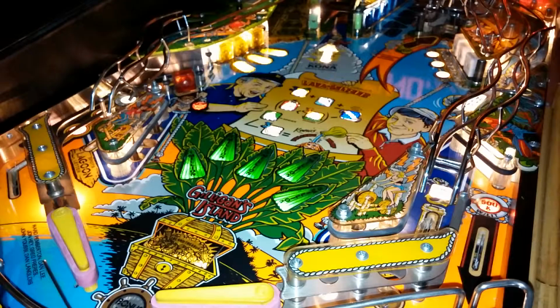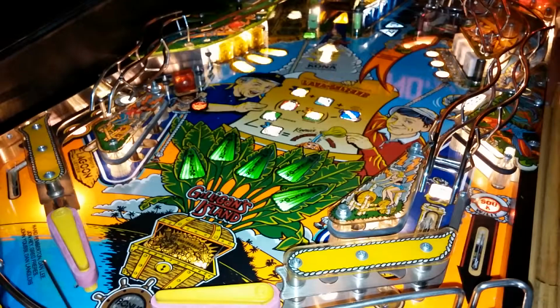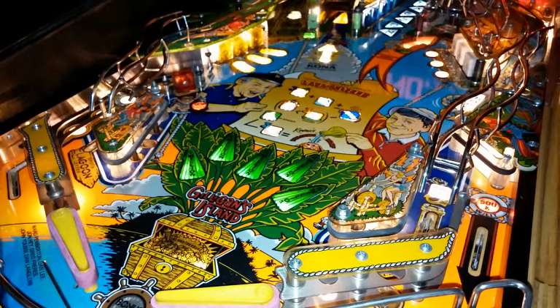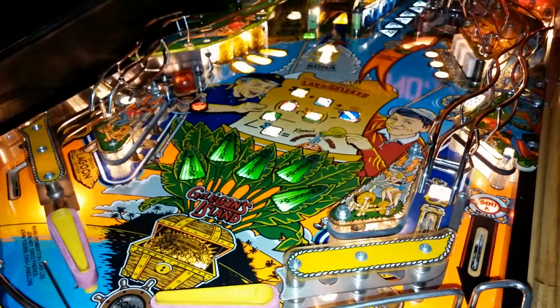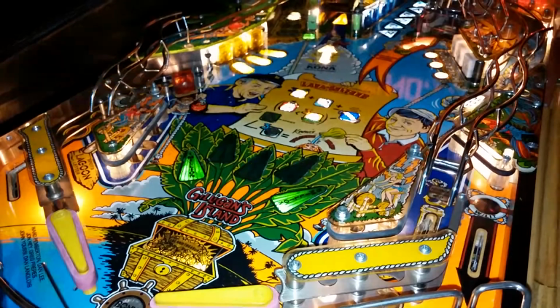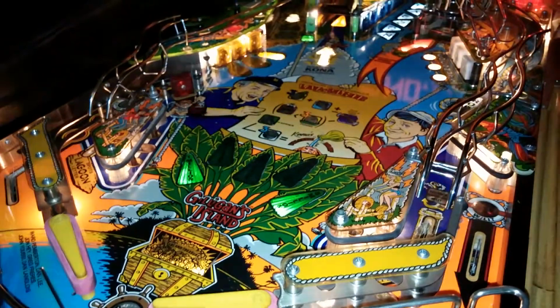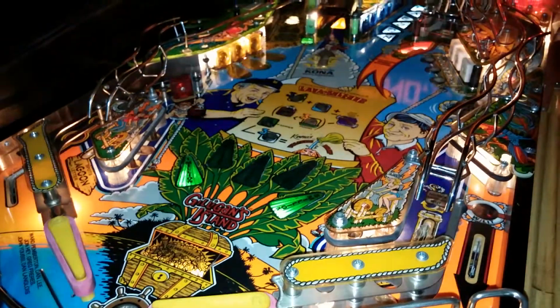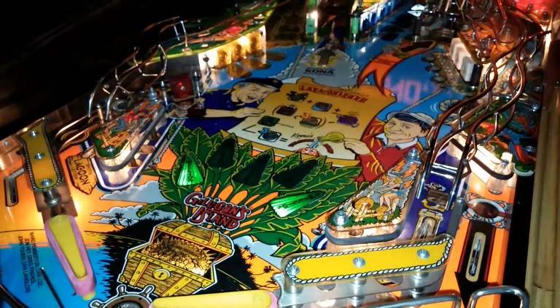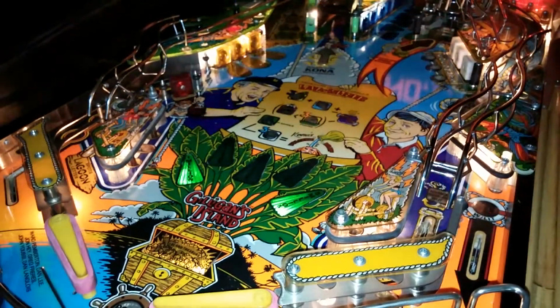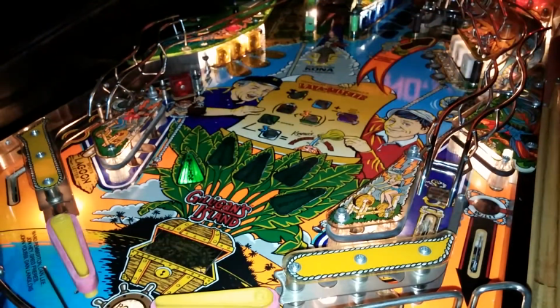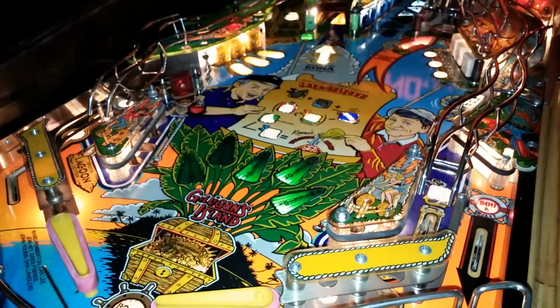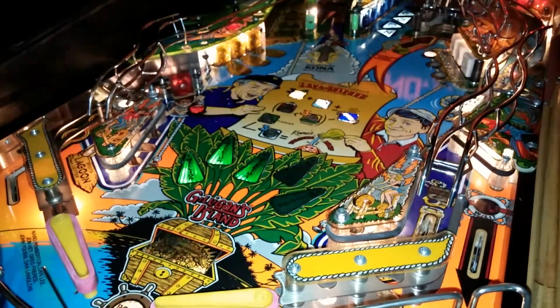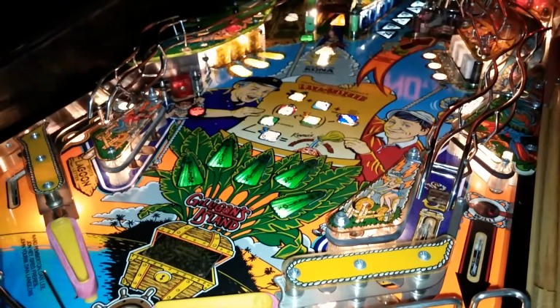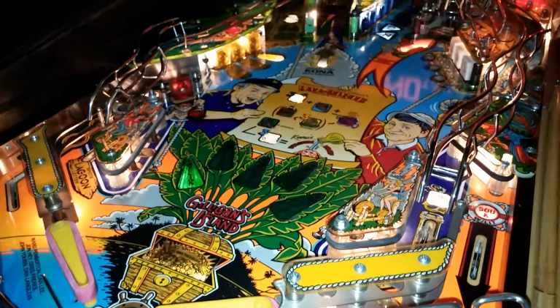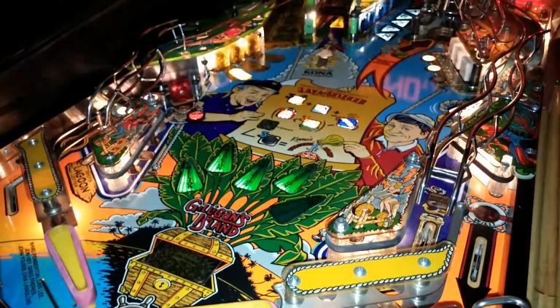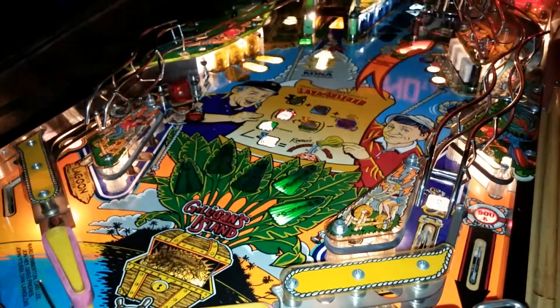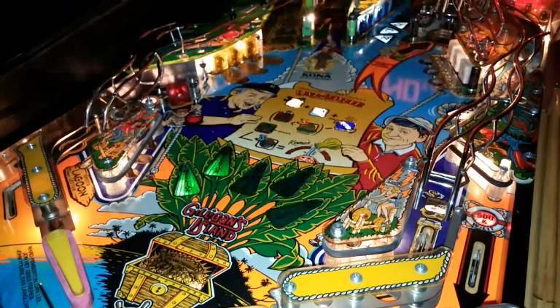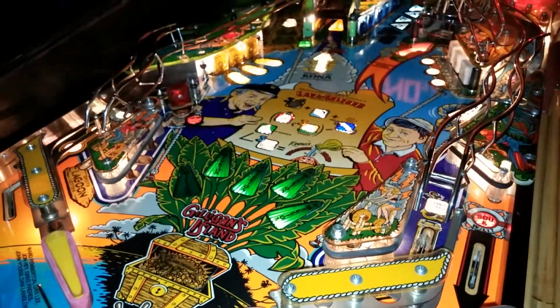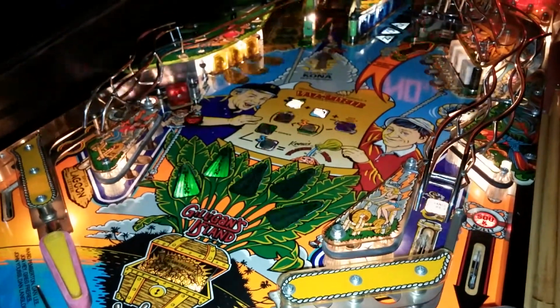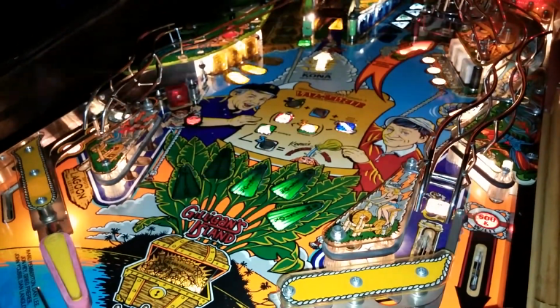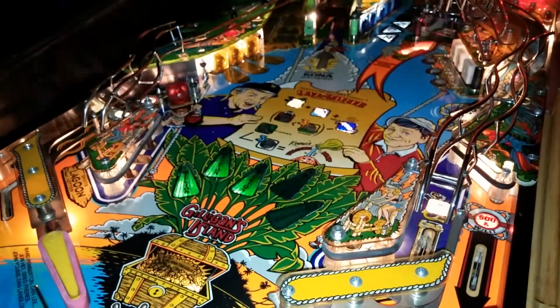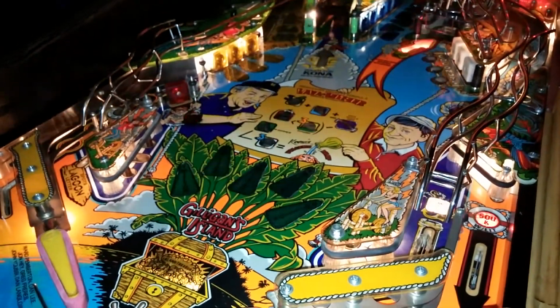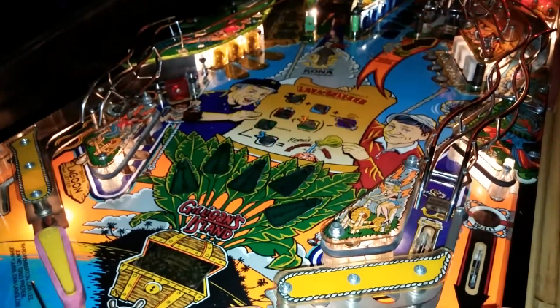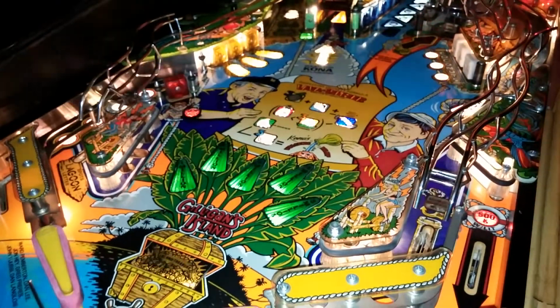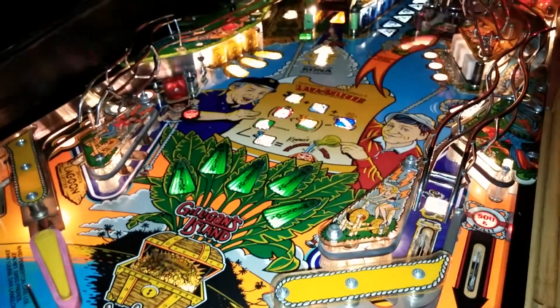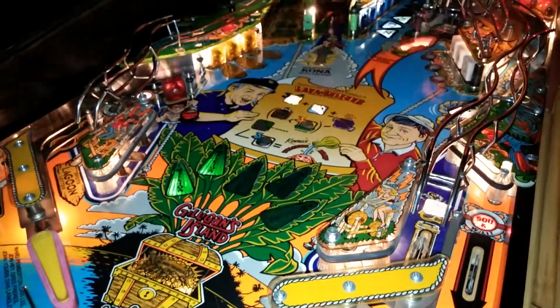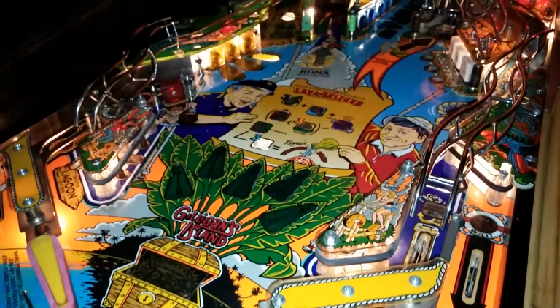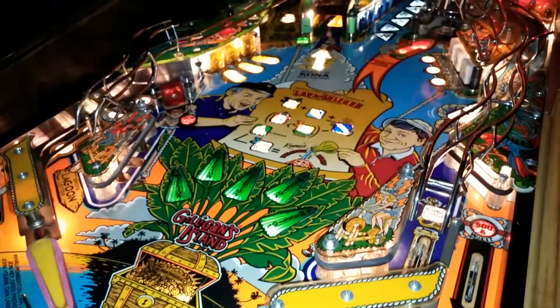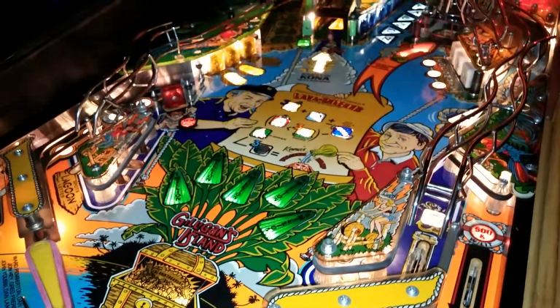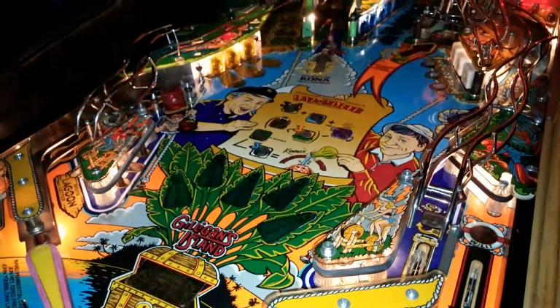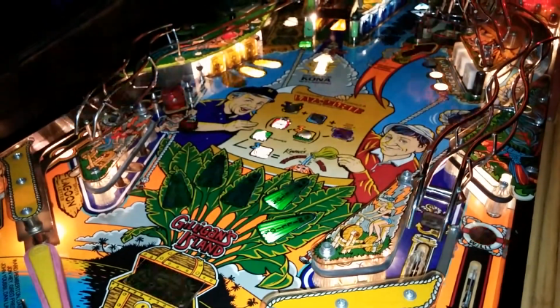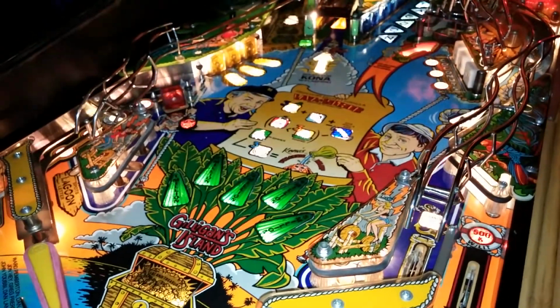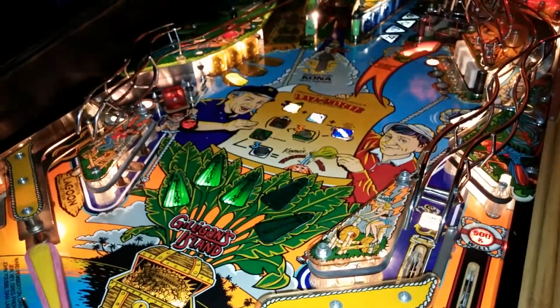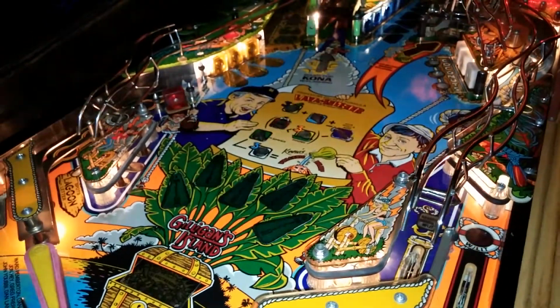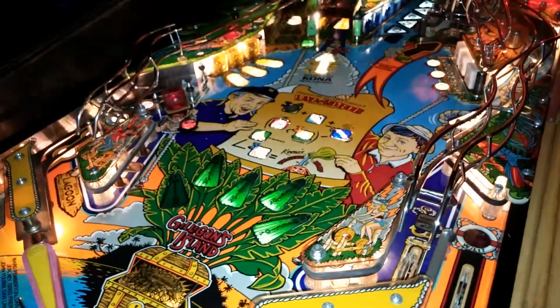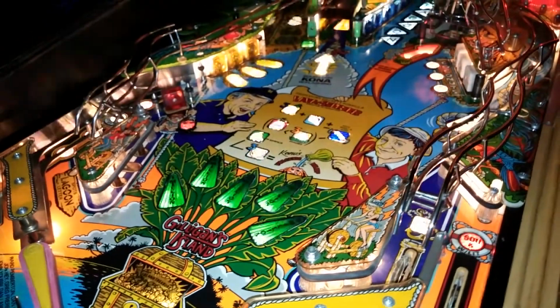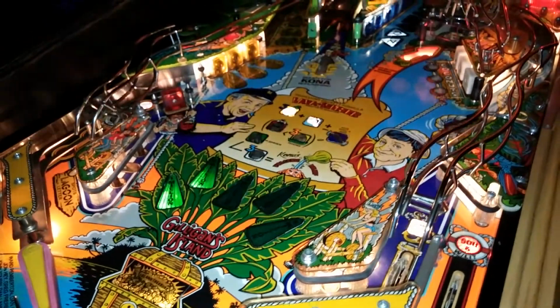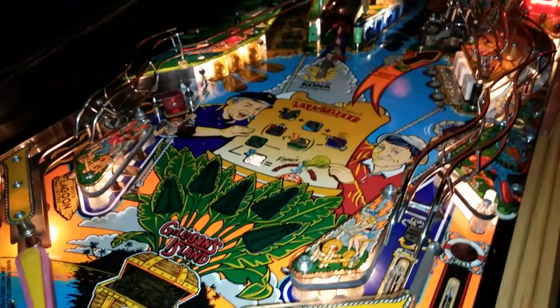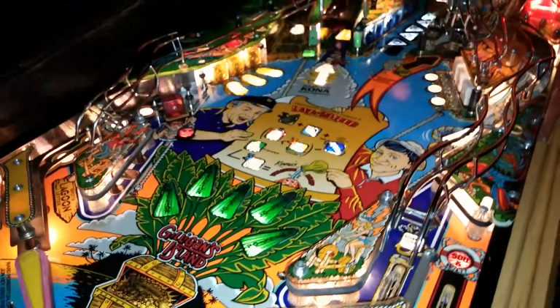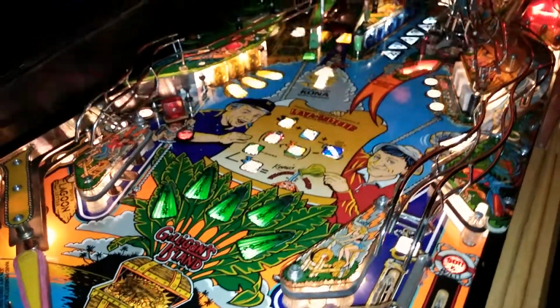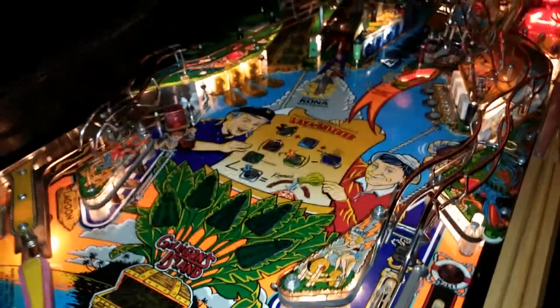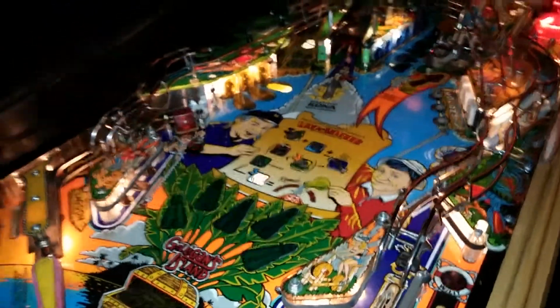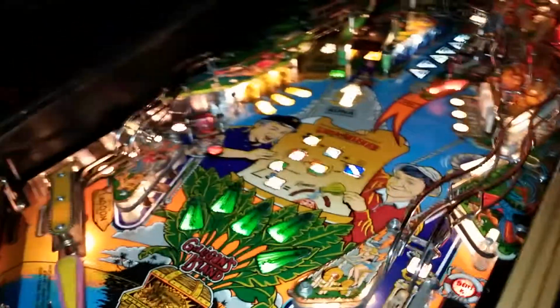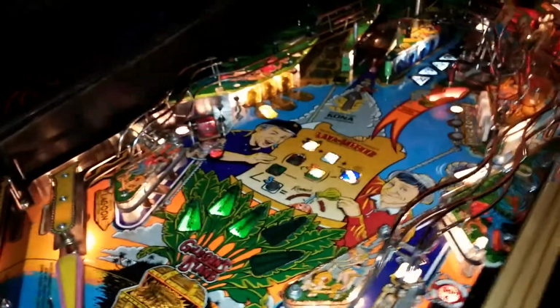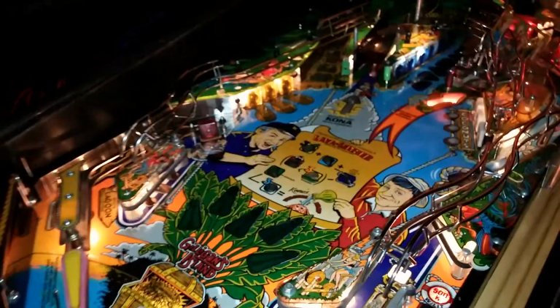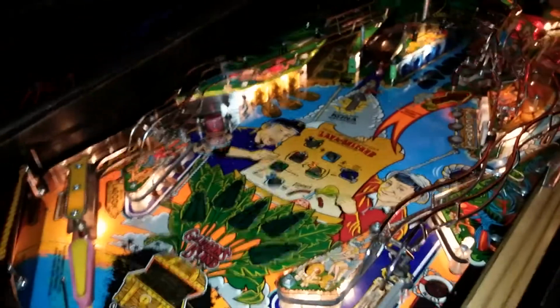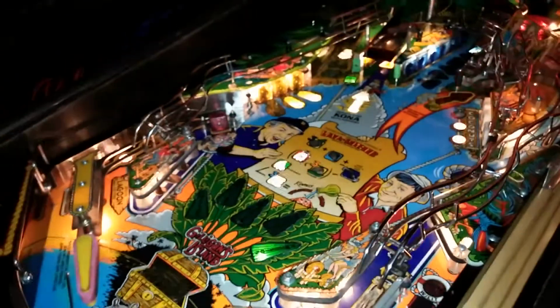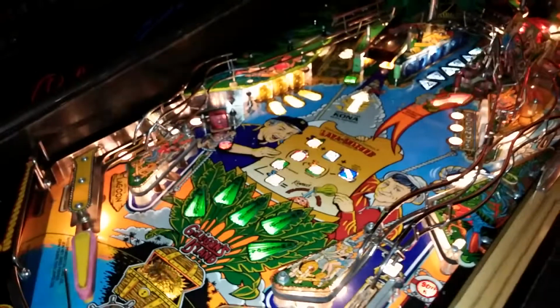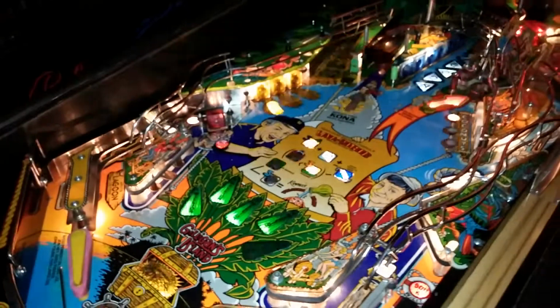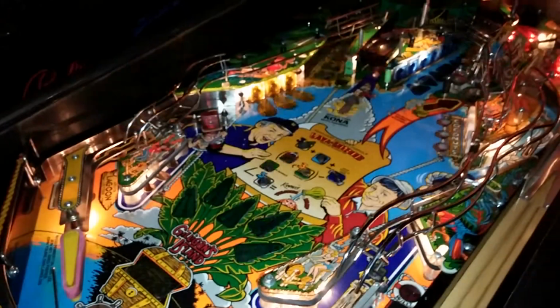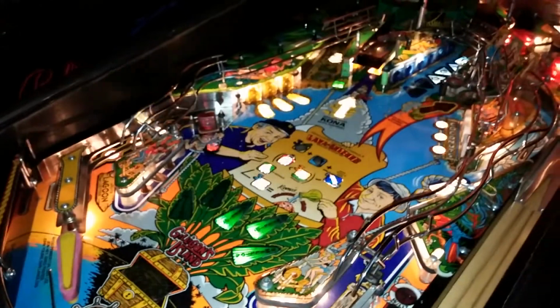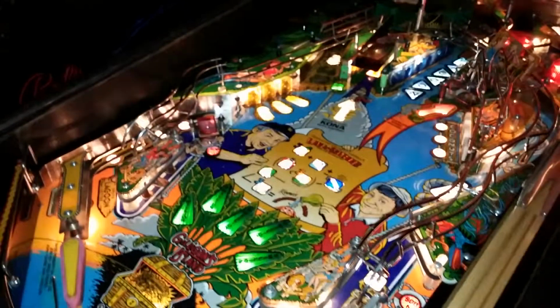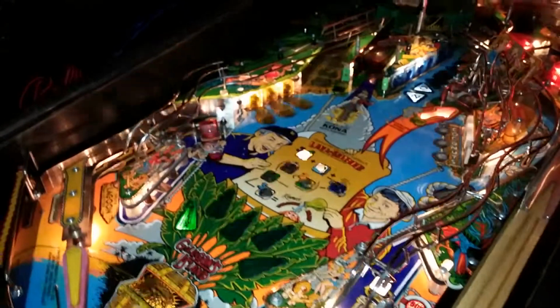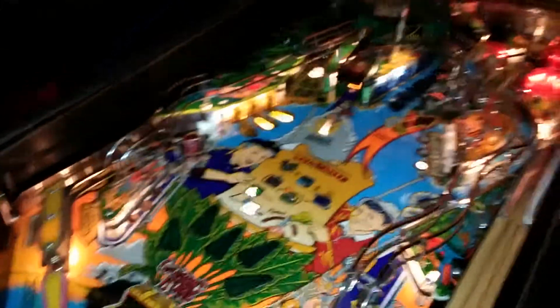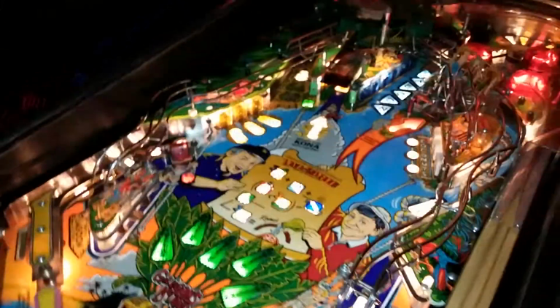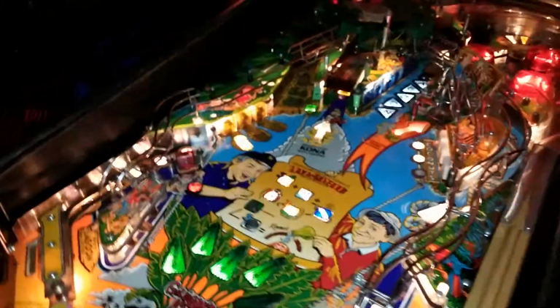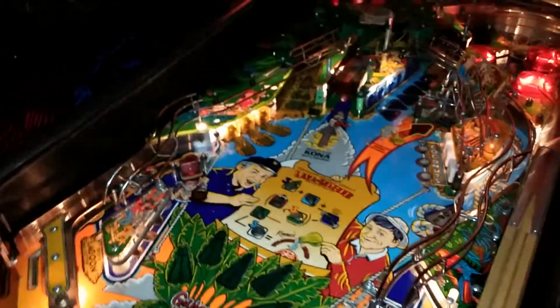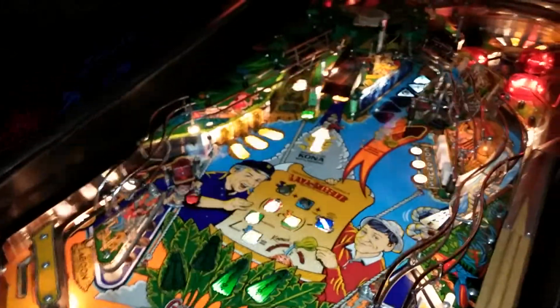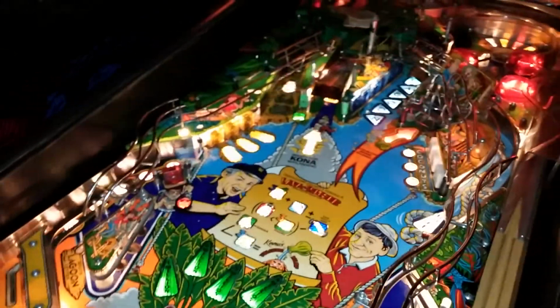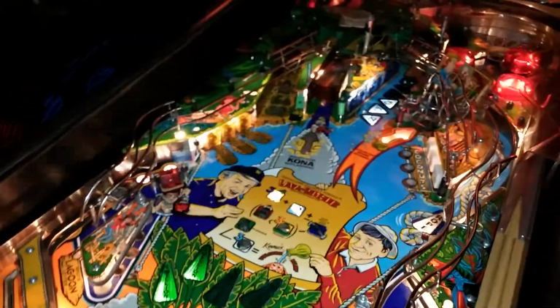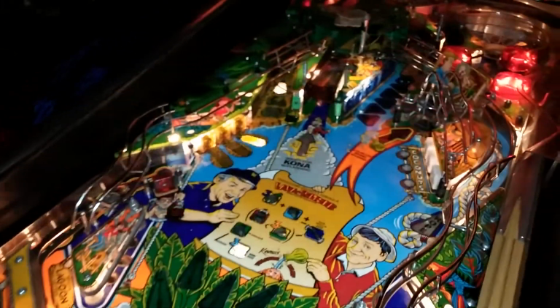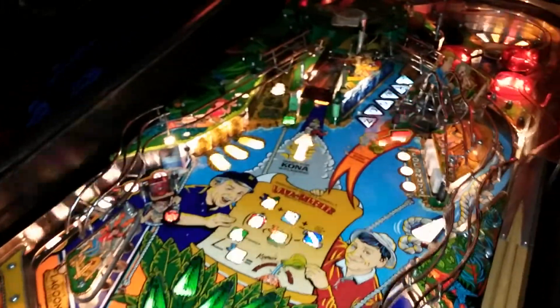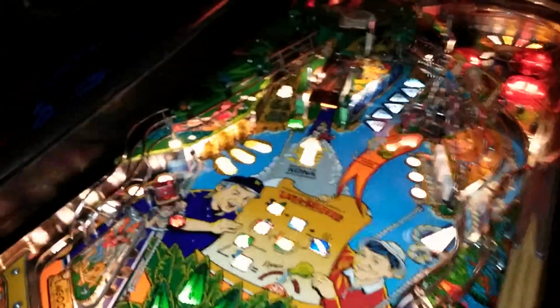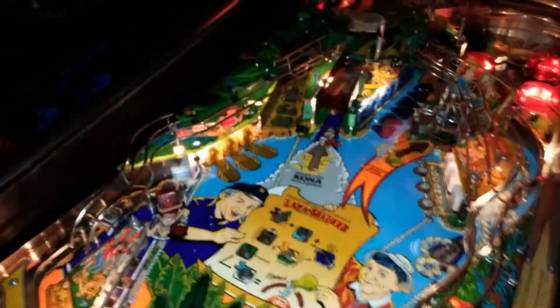Hello, I'm Stevo from Stevo's Game Room. Today is a tech tip I bring you about switches.